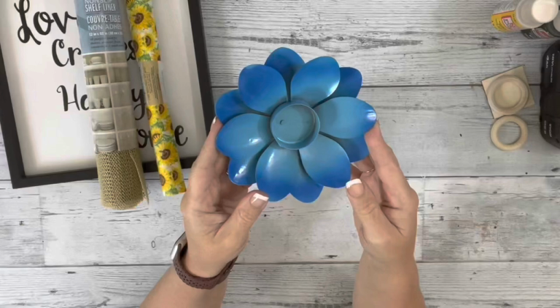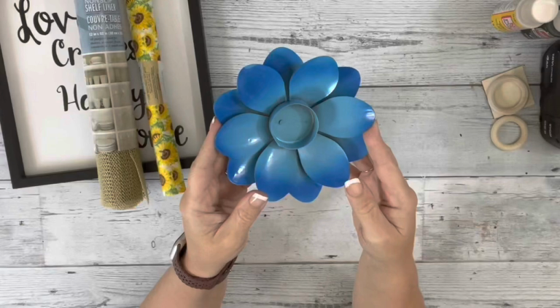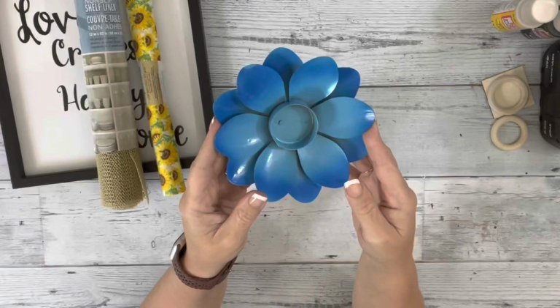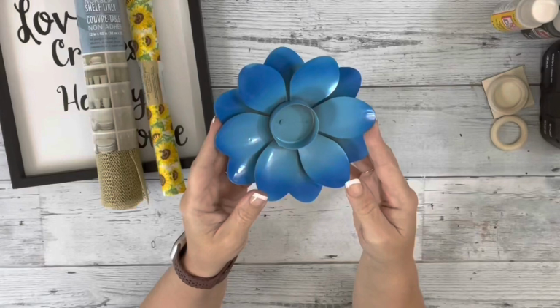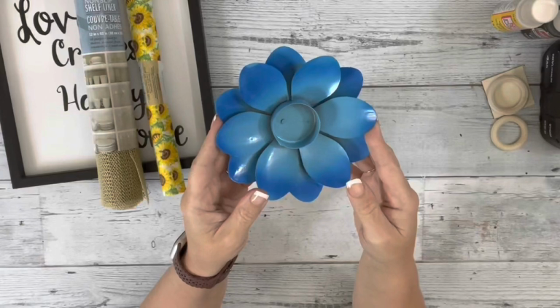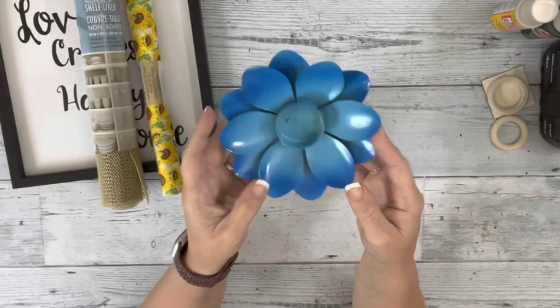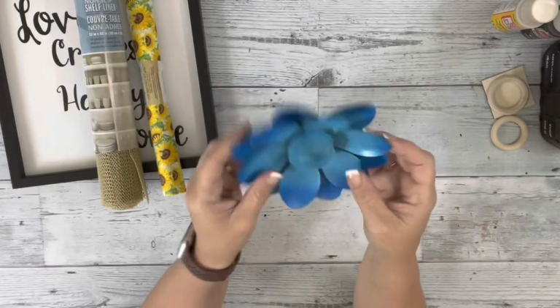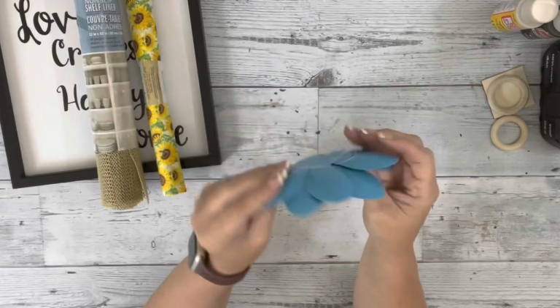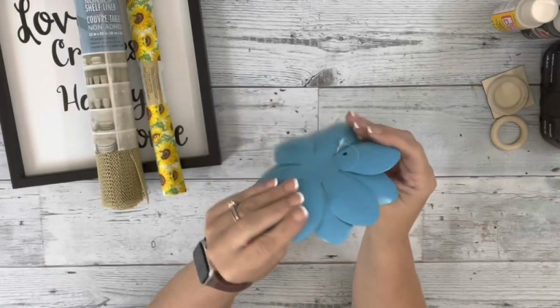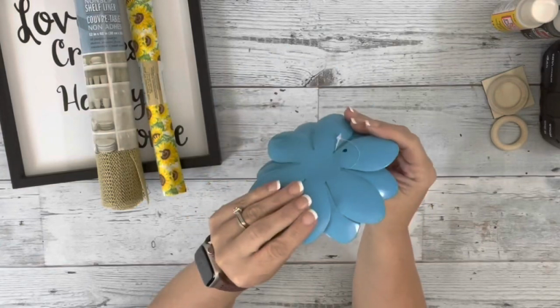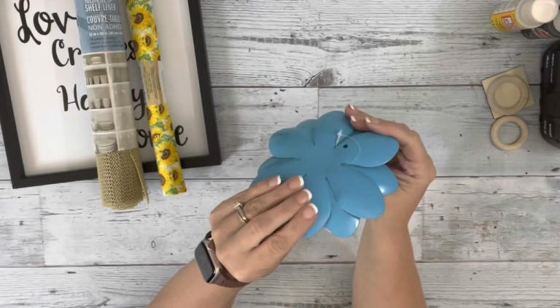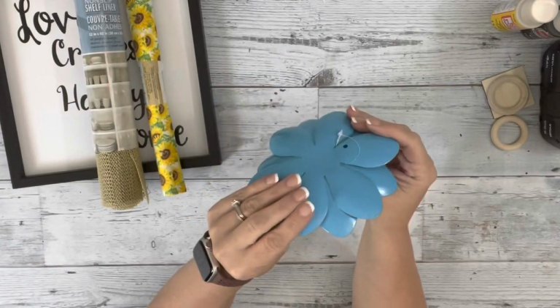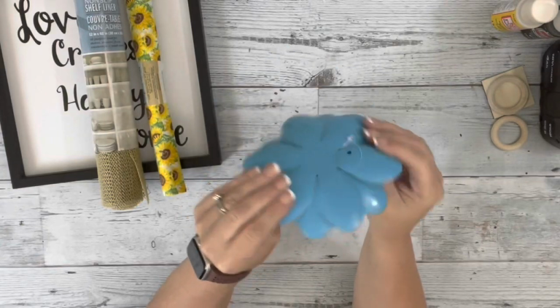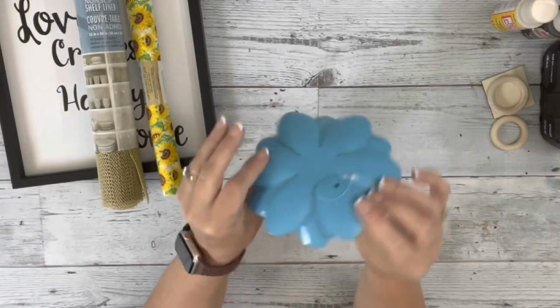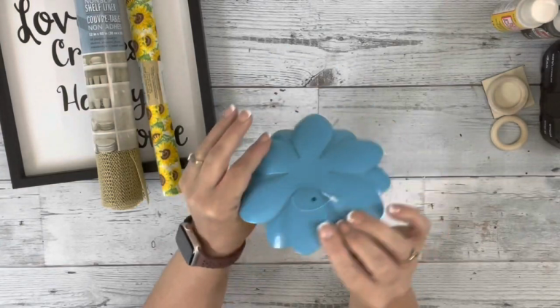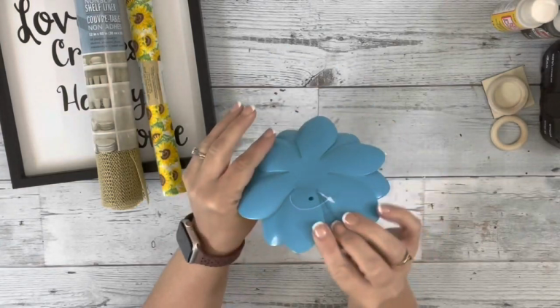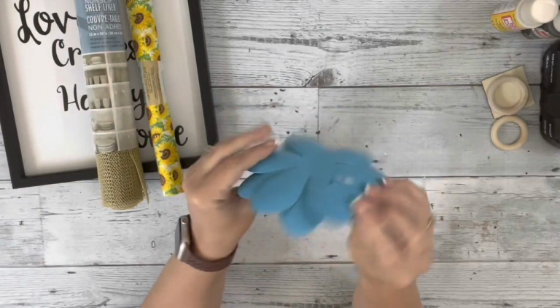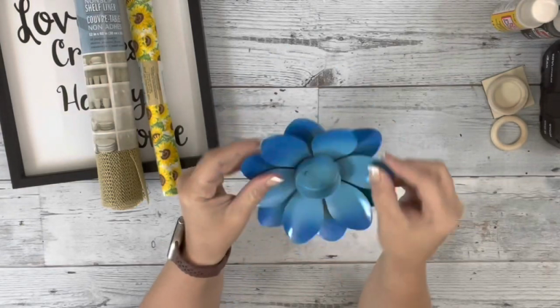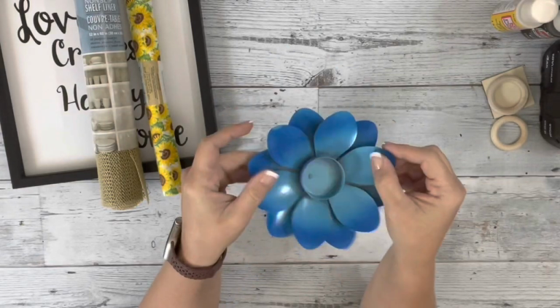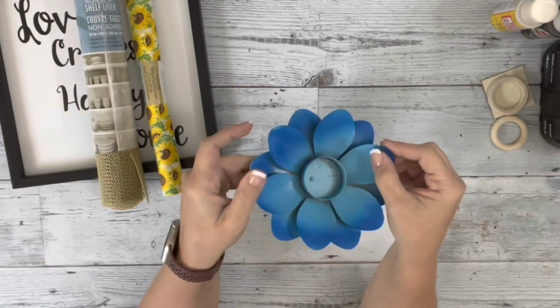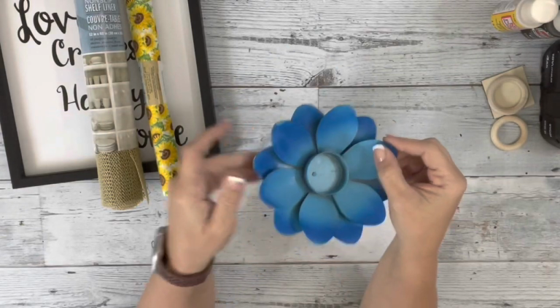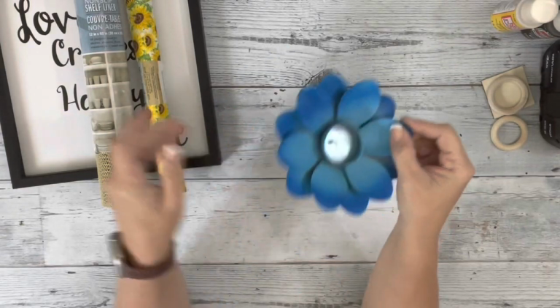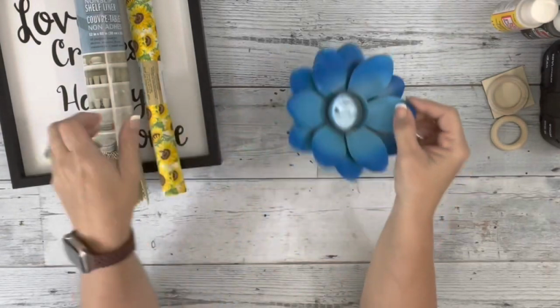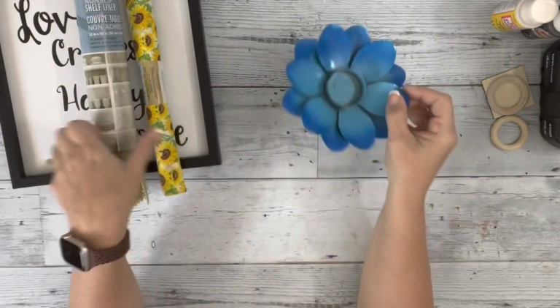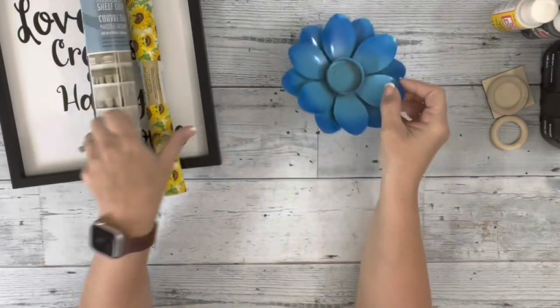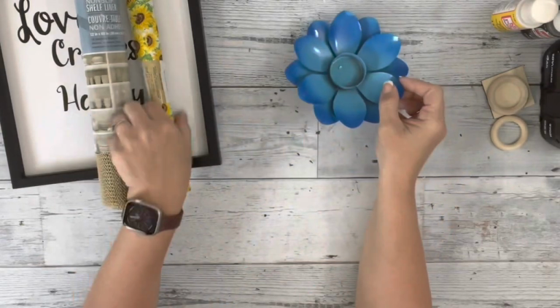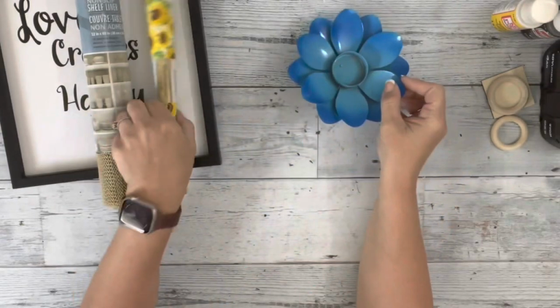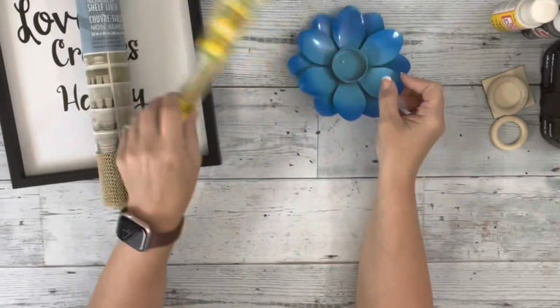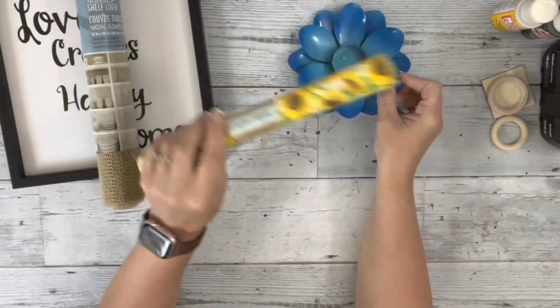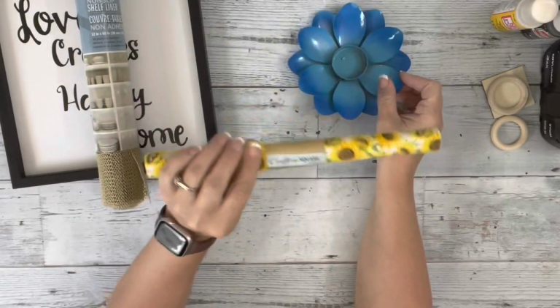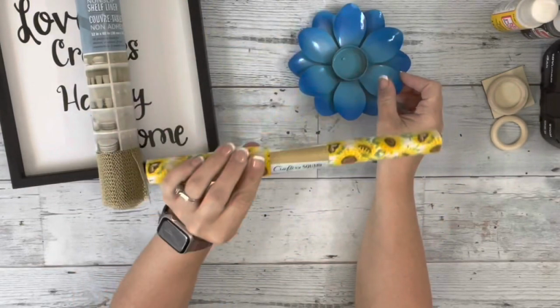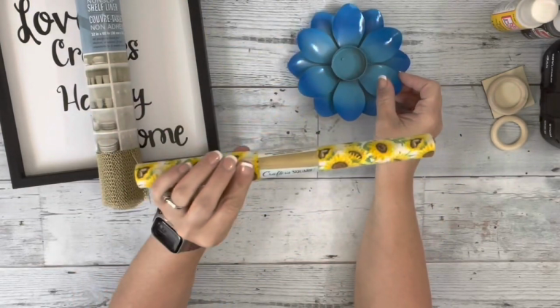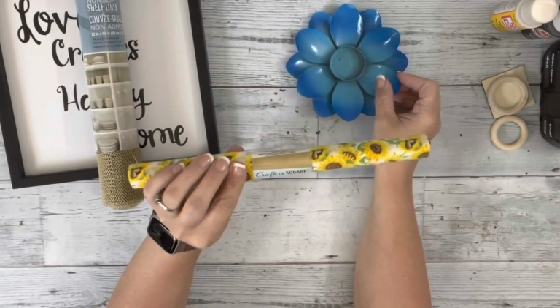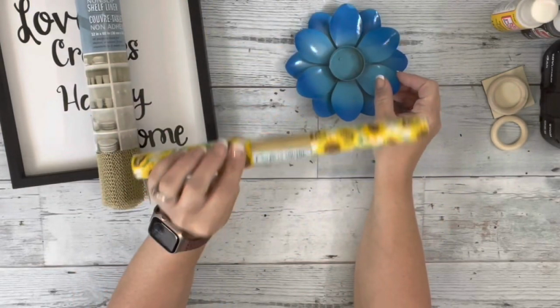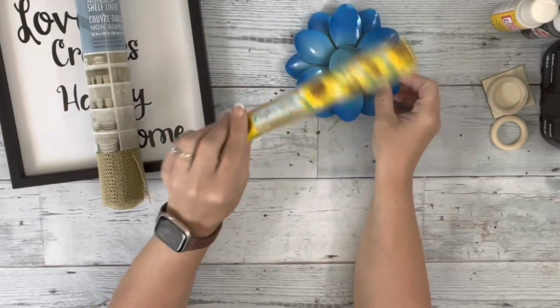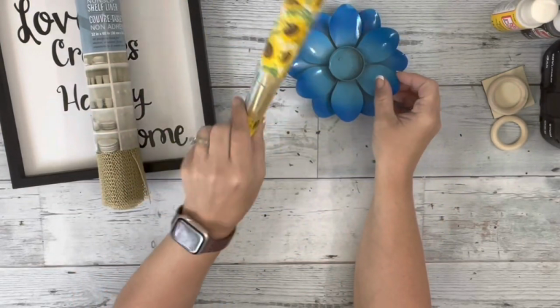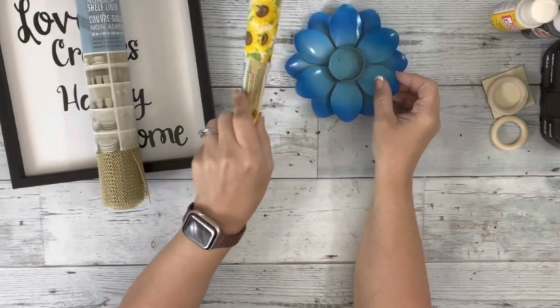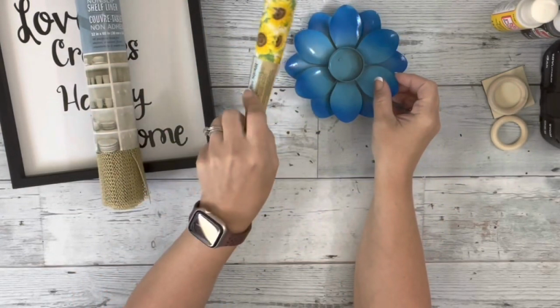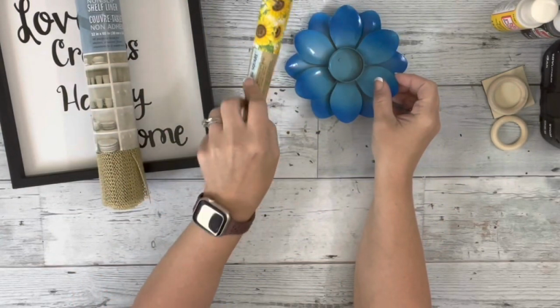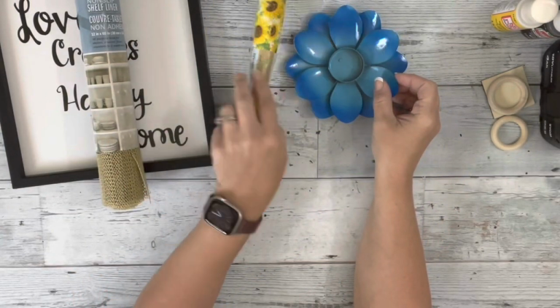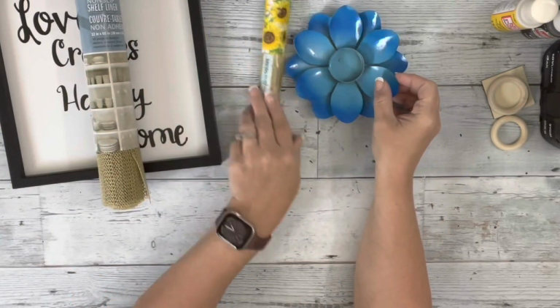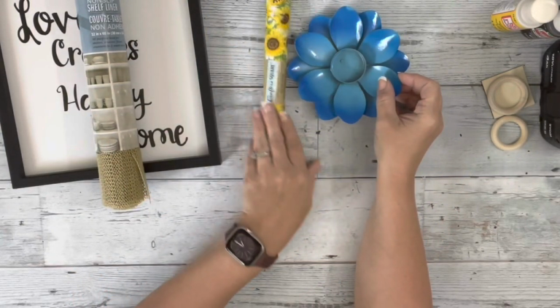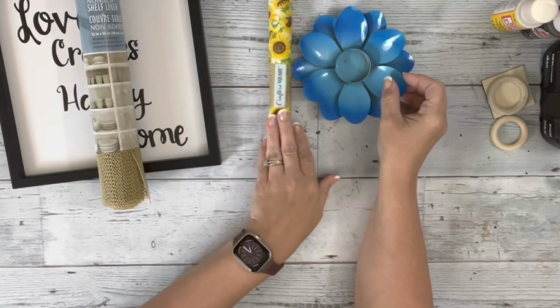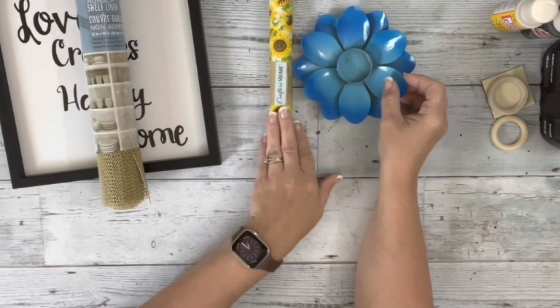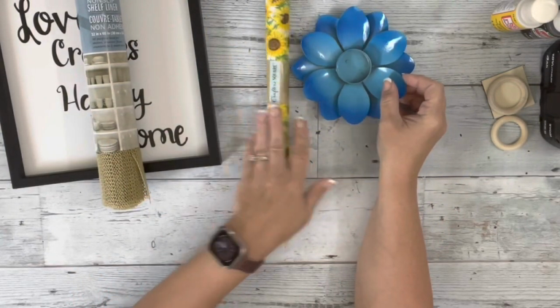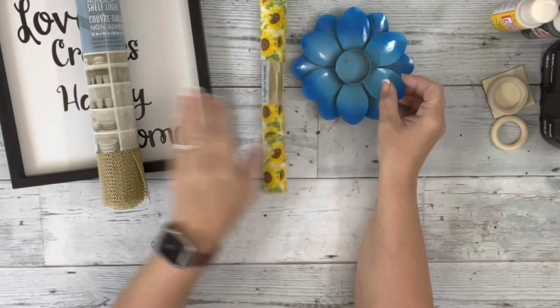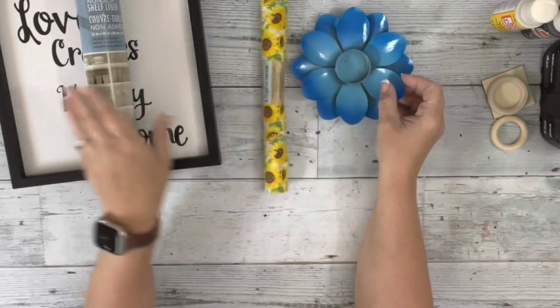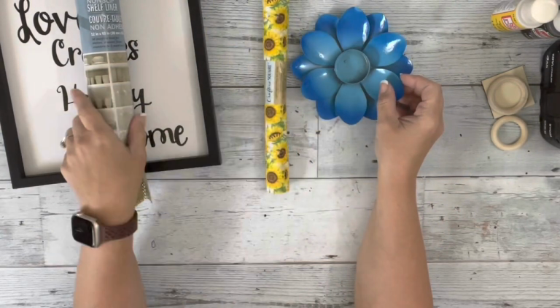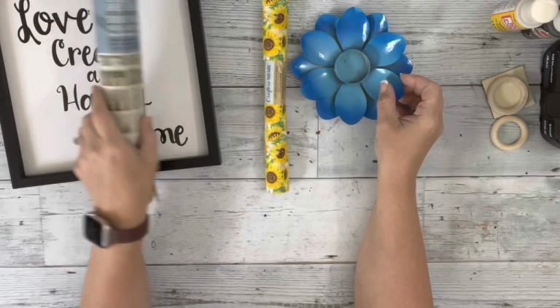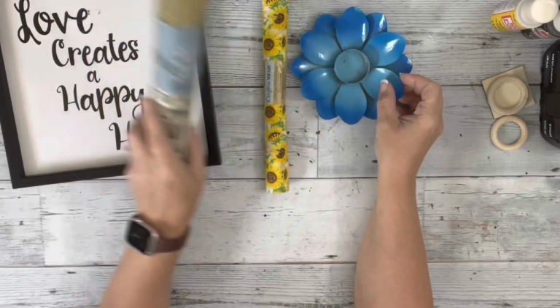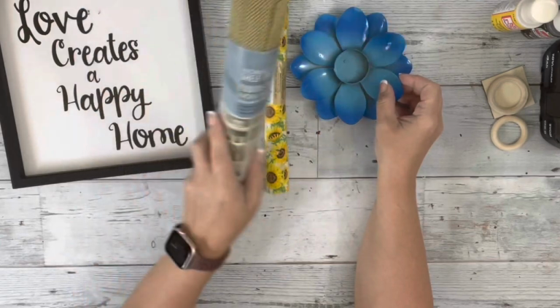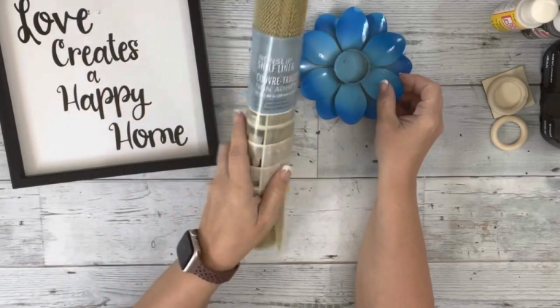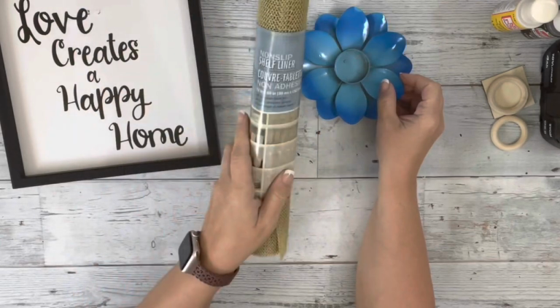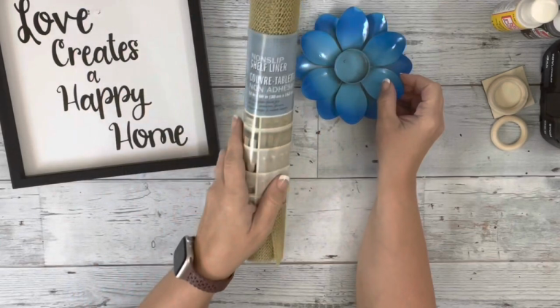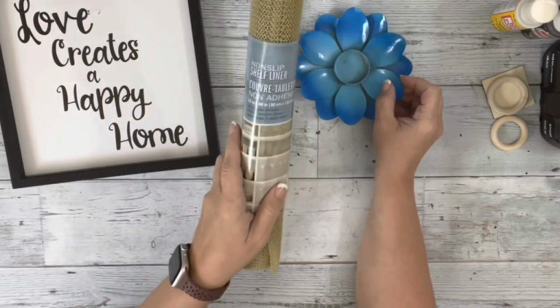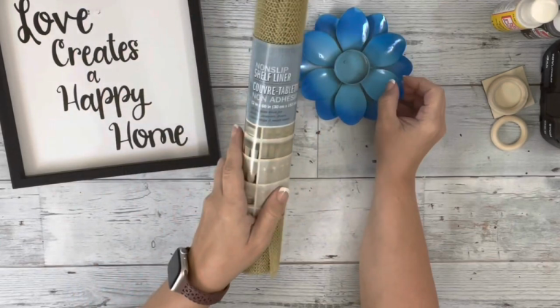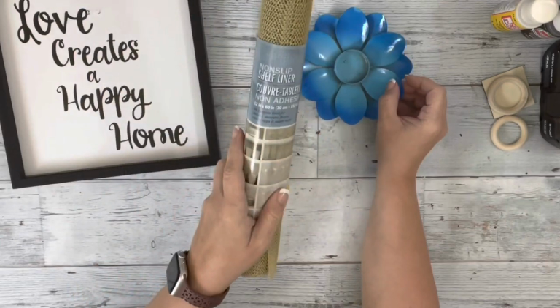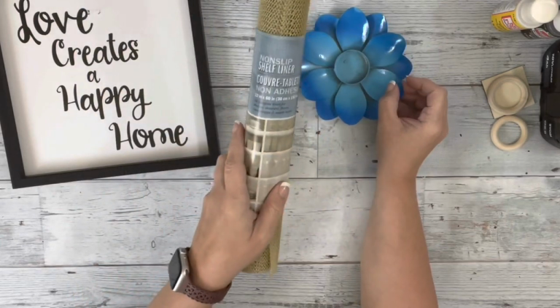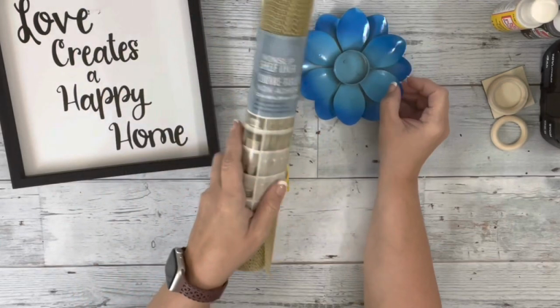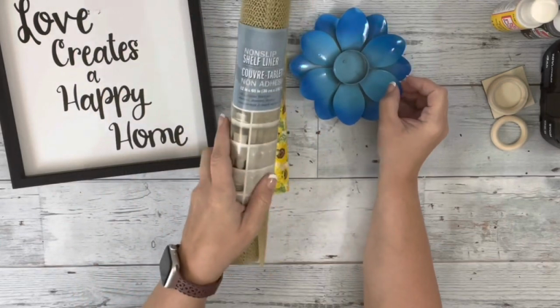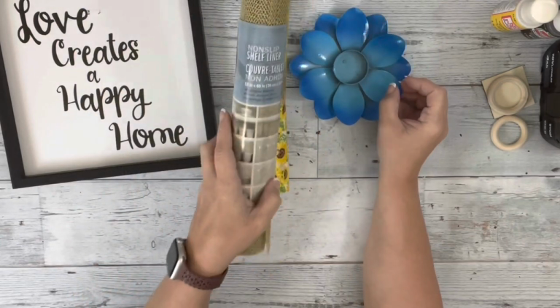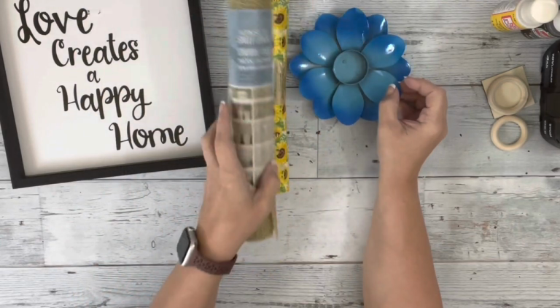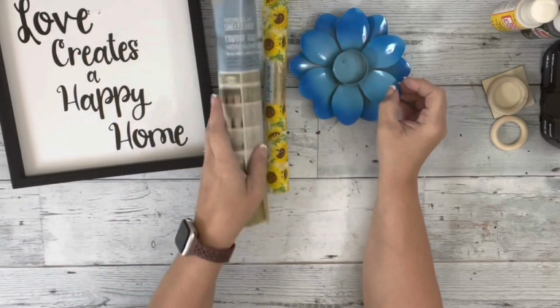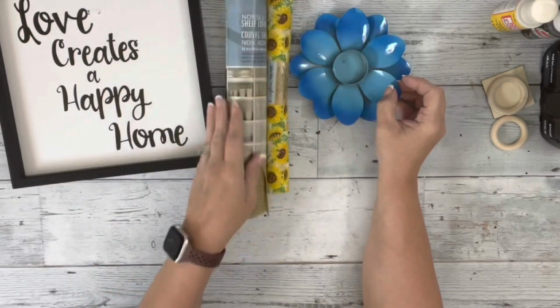Hey guys, it's Beth. Today I'll be using this flower candle holder and some fabric and a shelf liner from Dollar Tree.